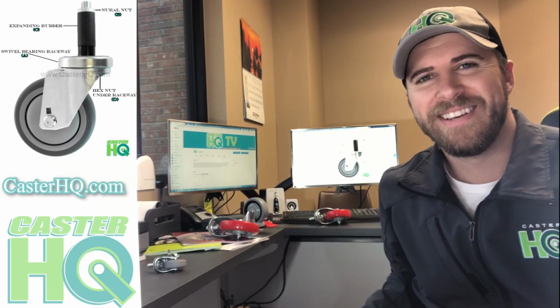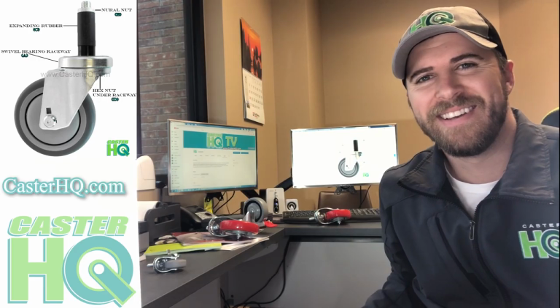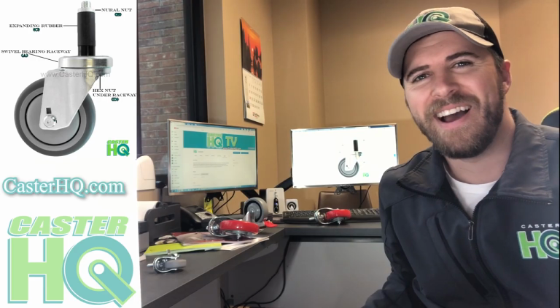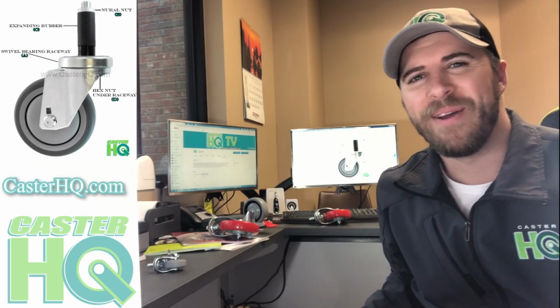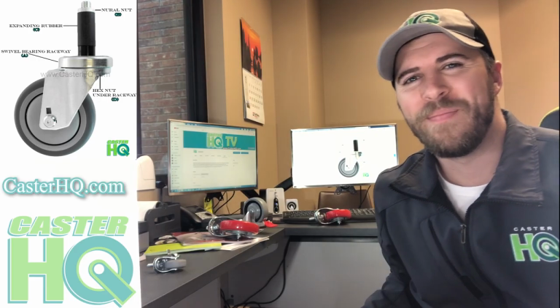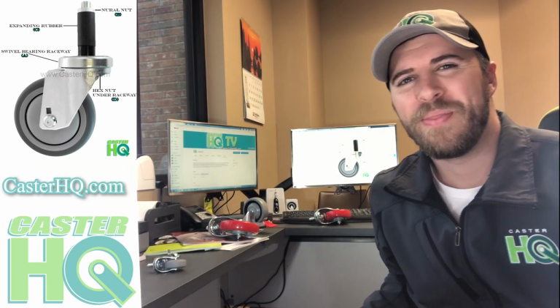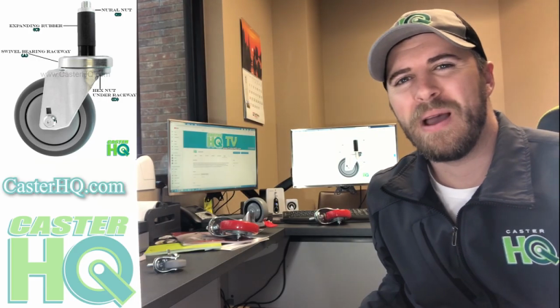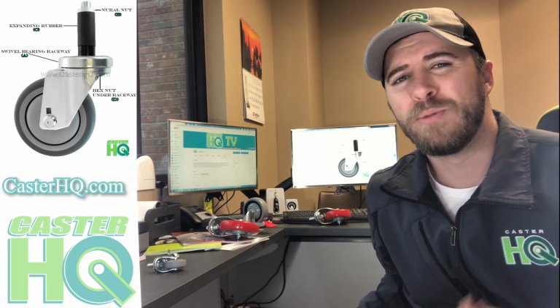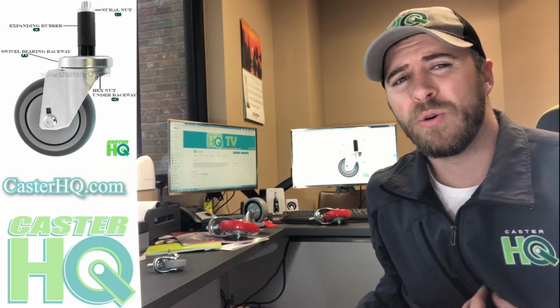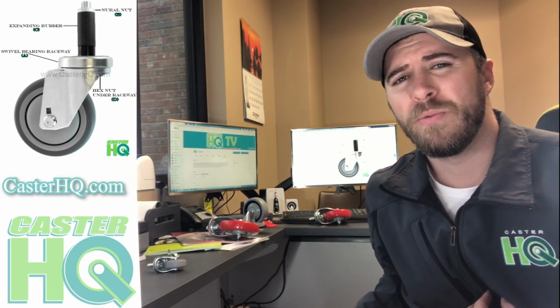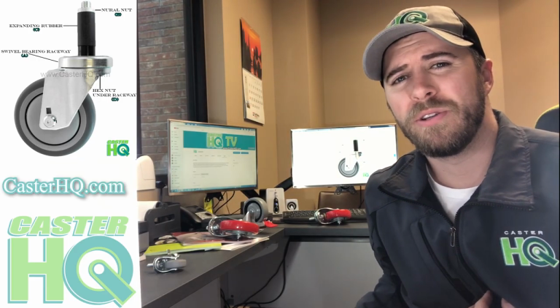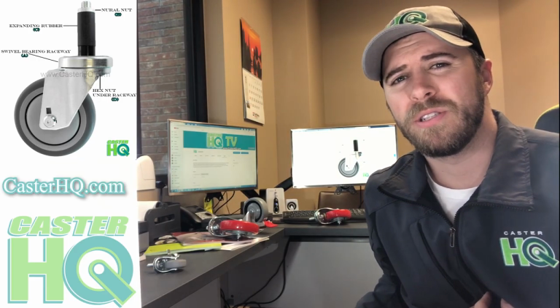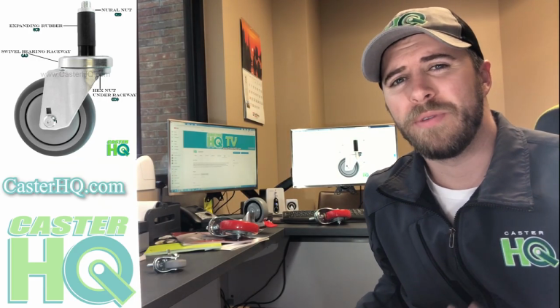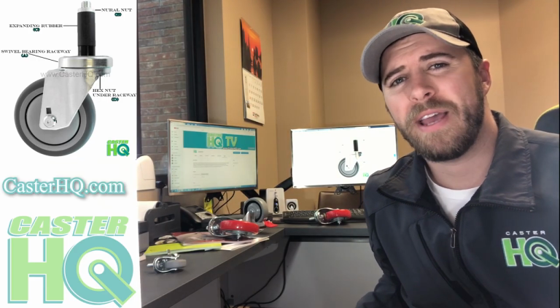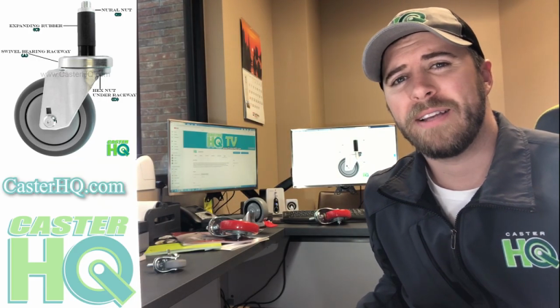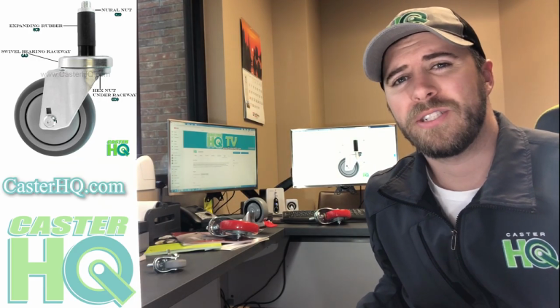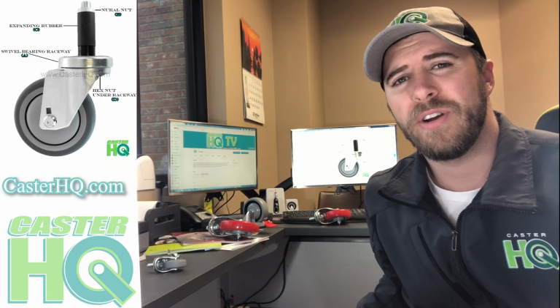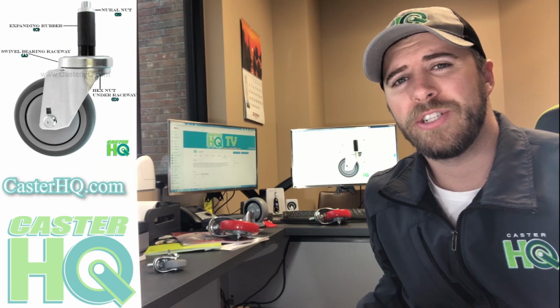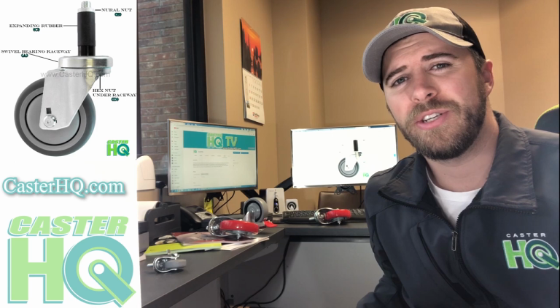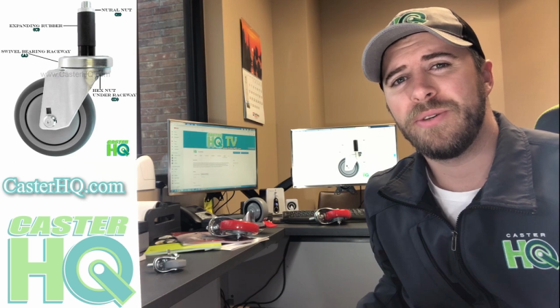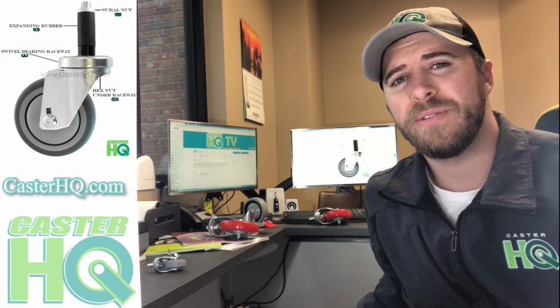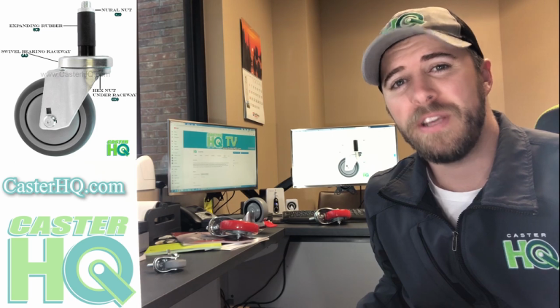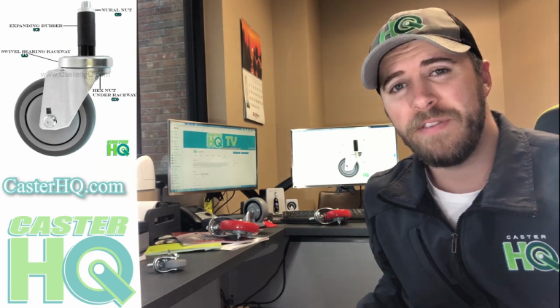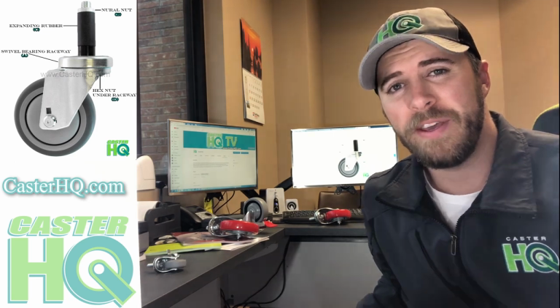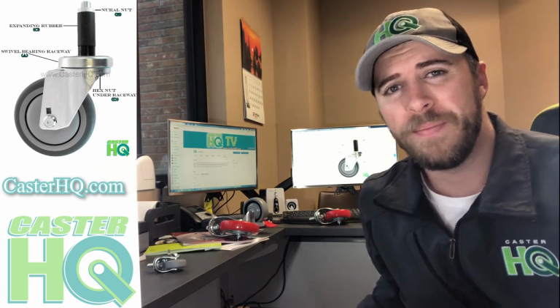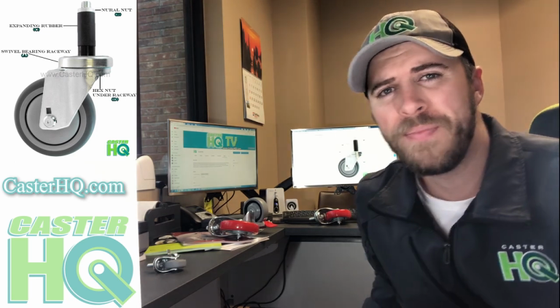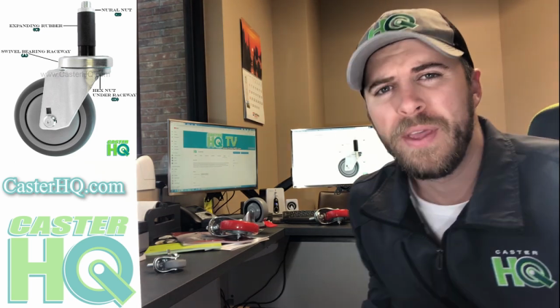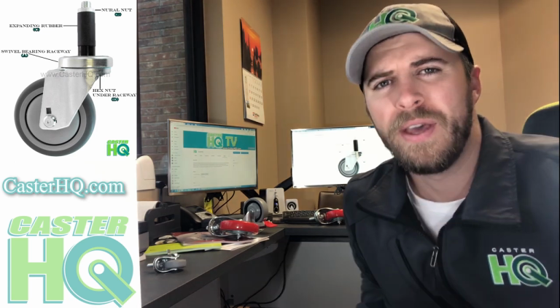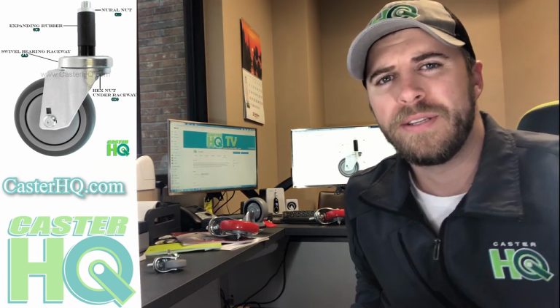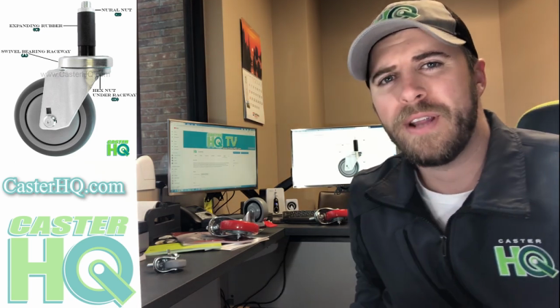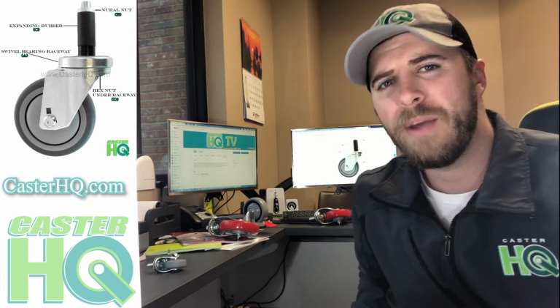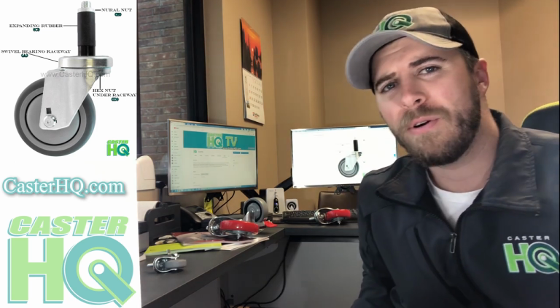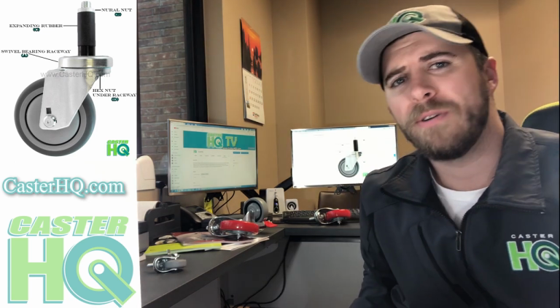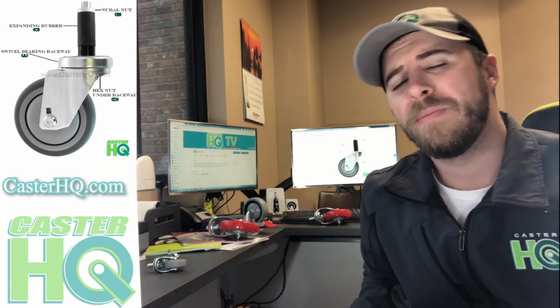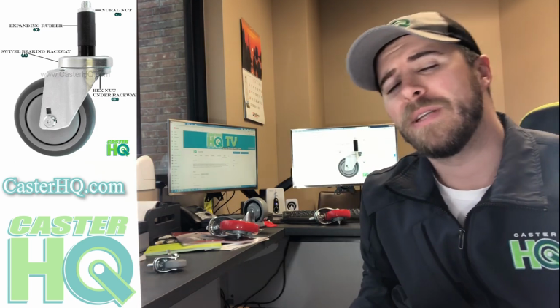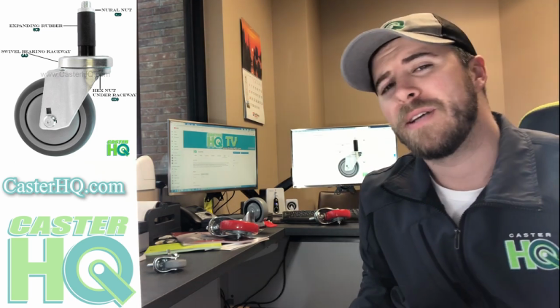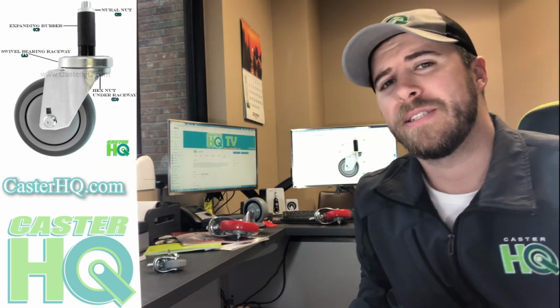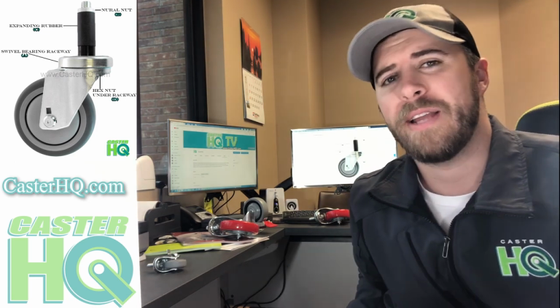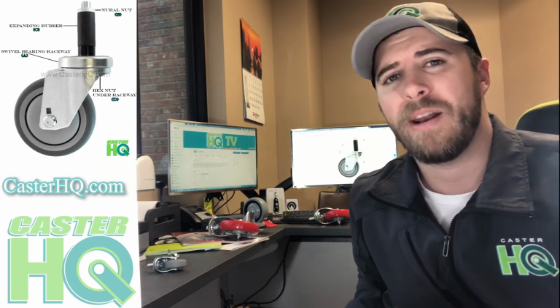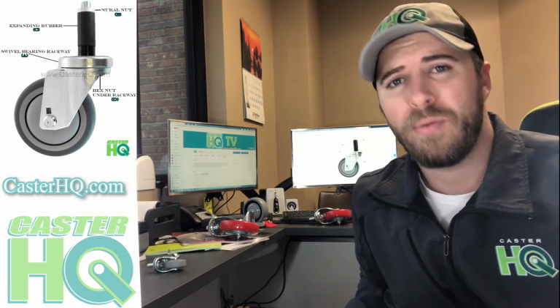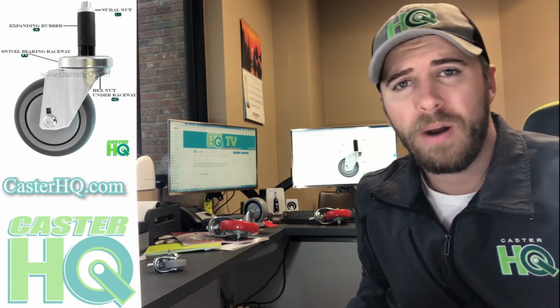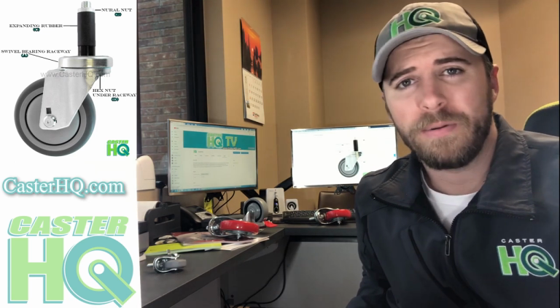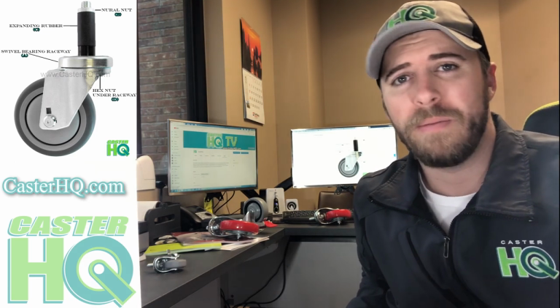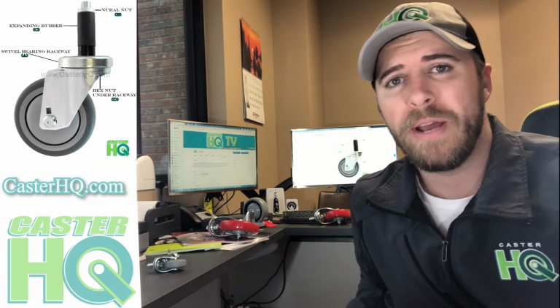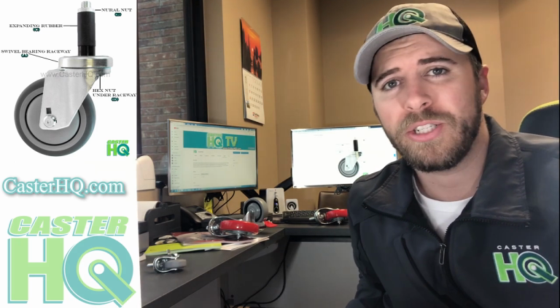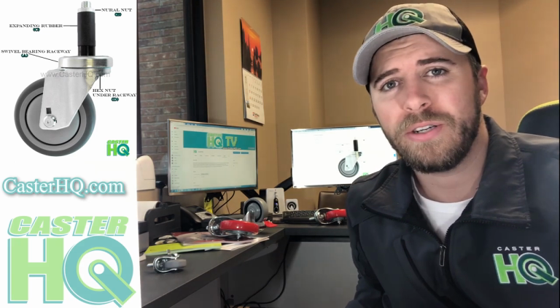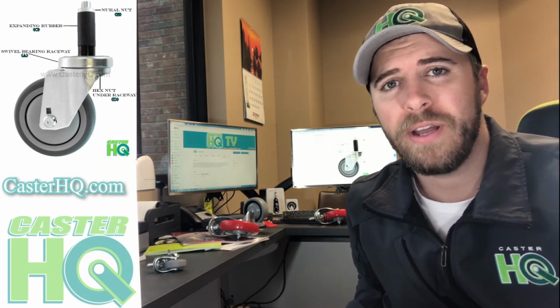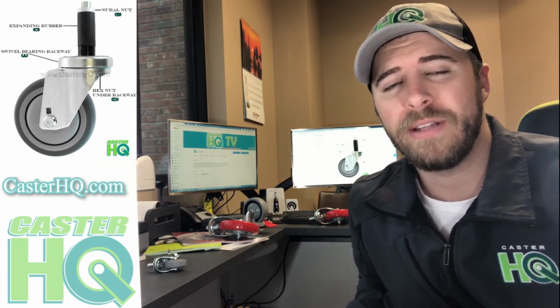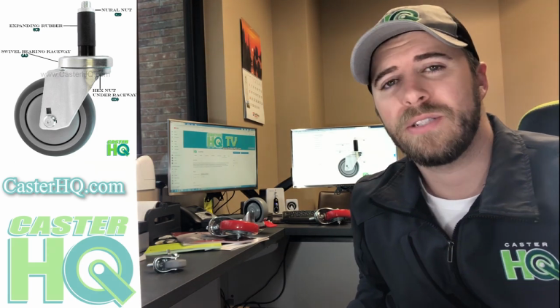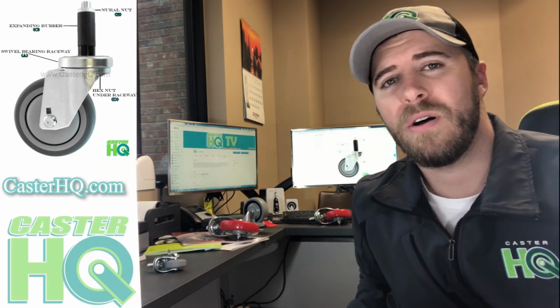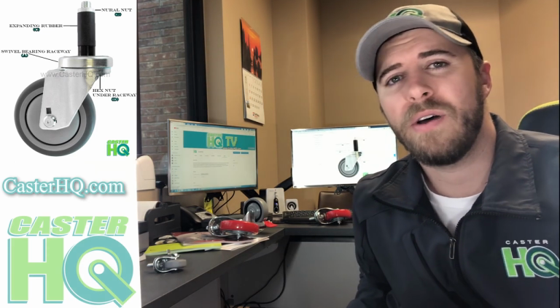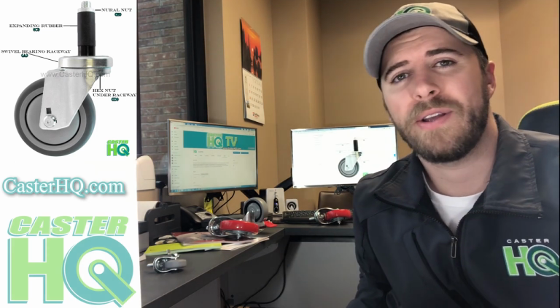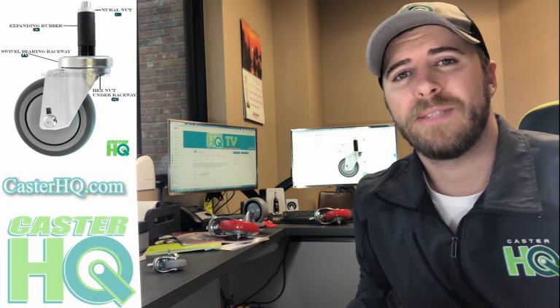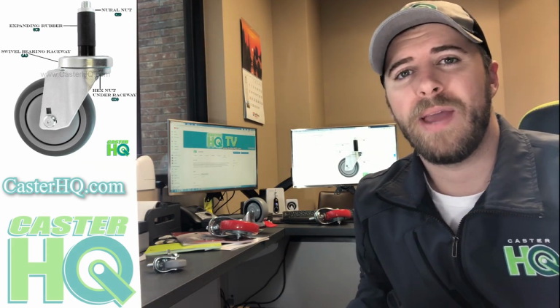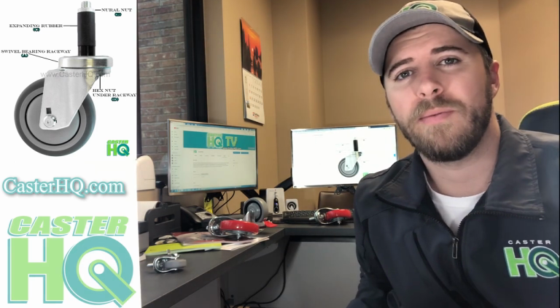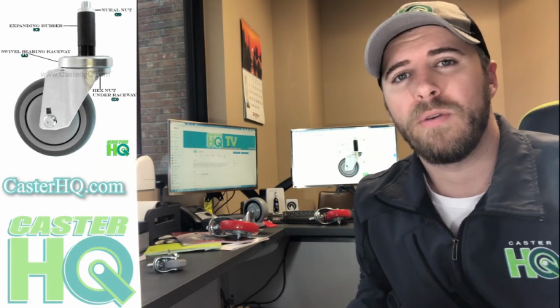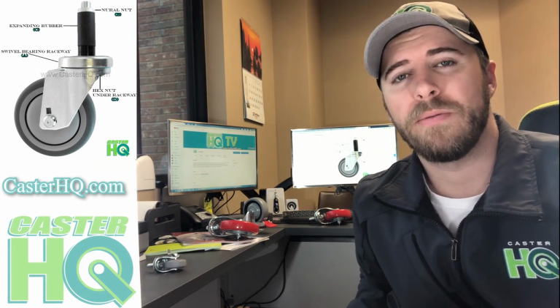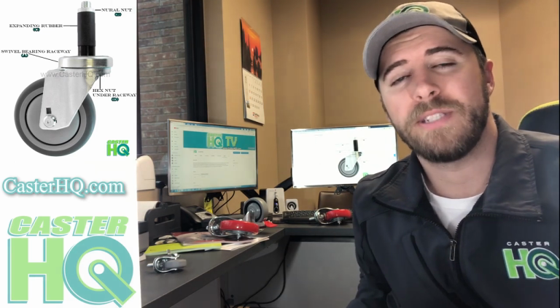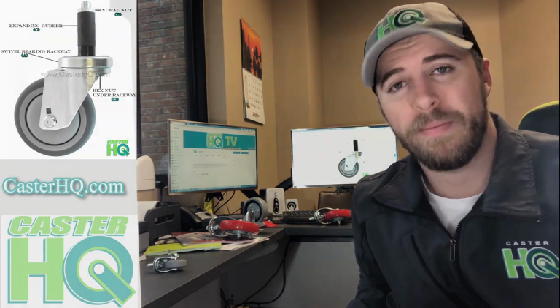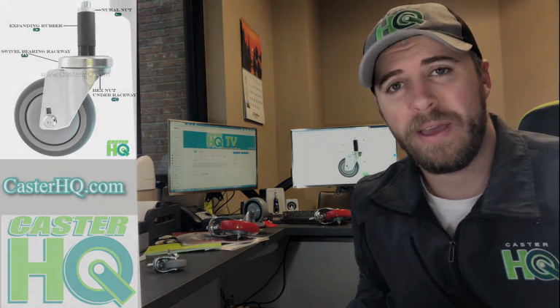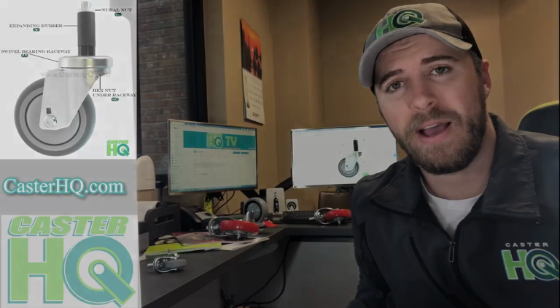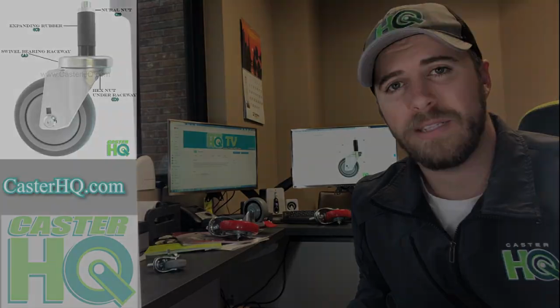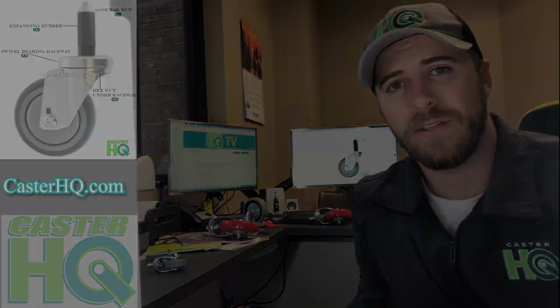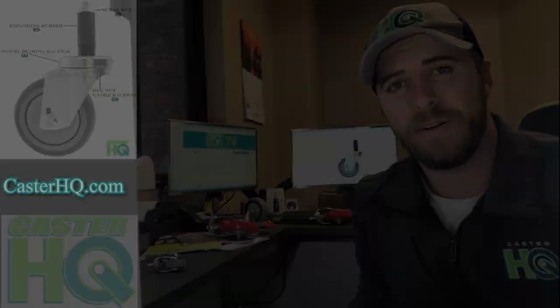Hi, I'm Jordan Wilson with Caster HQ TV. Today we're going to be discussing how to properly measure and install an expandable rubber stem caster.